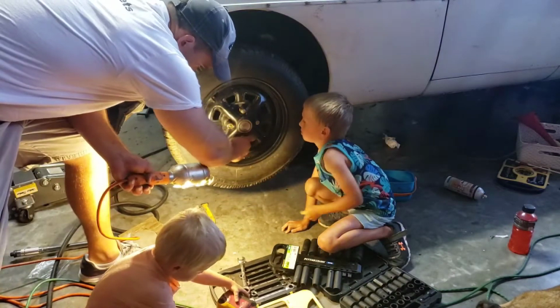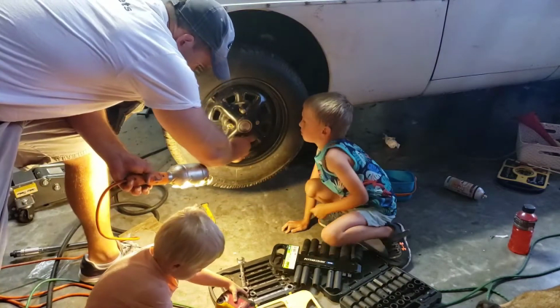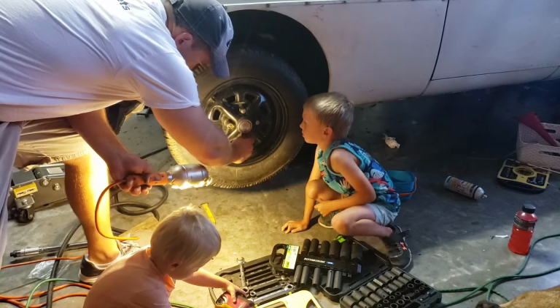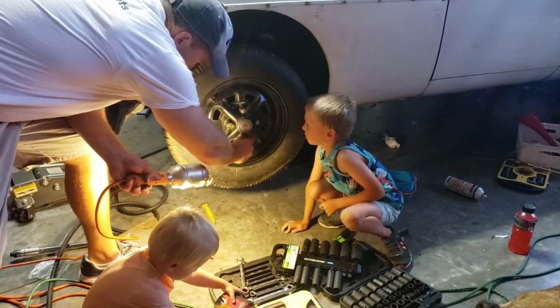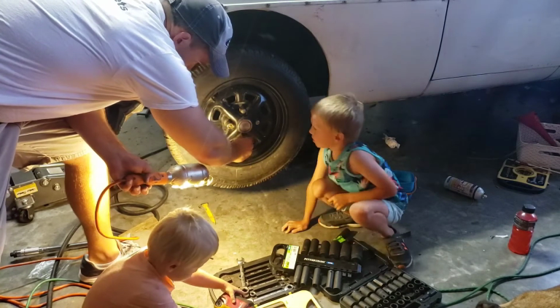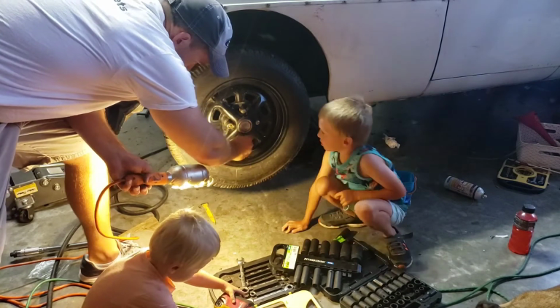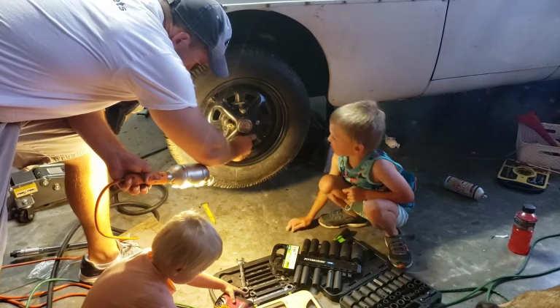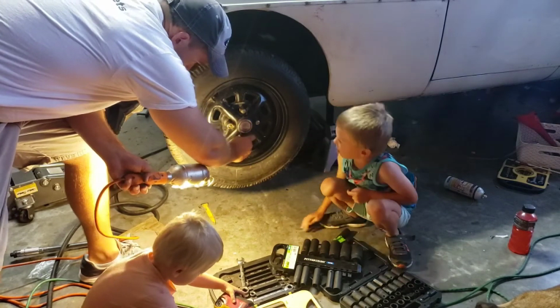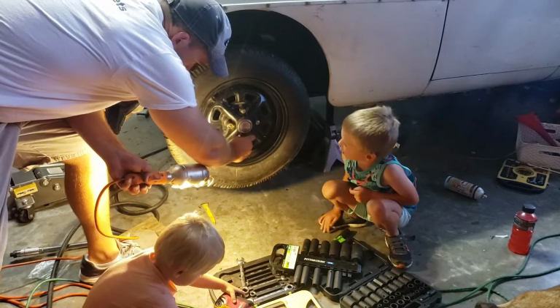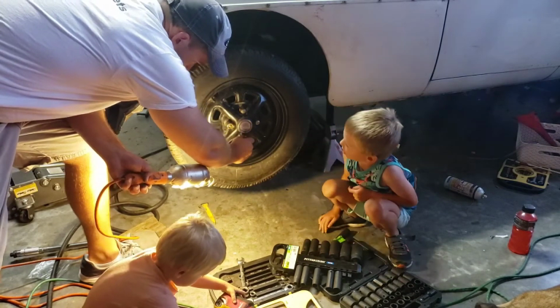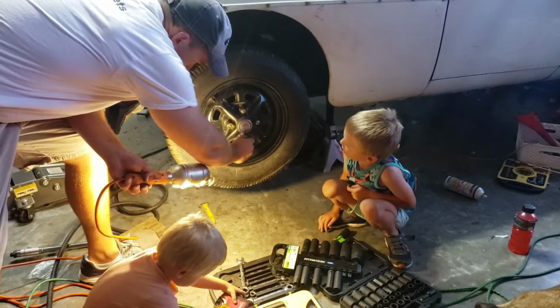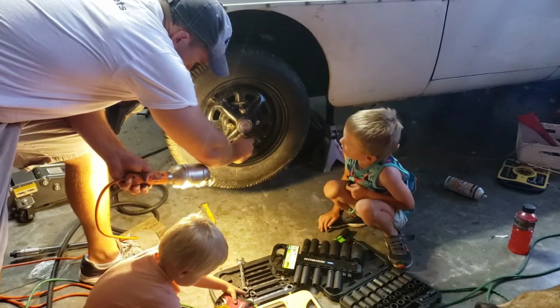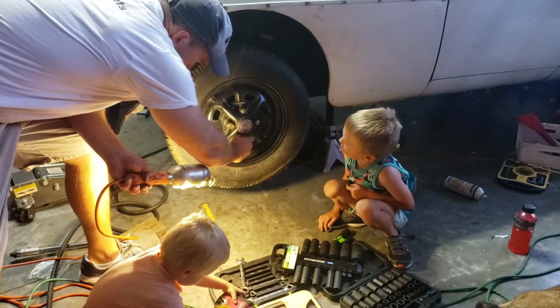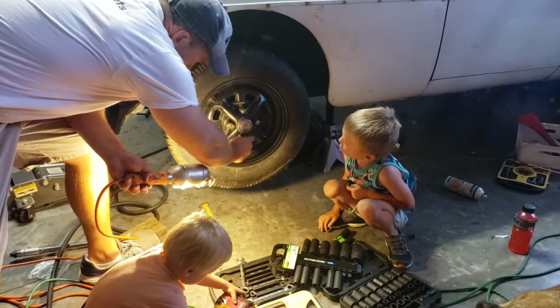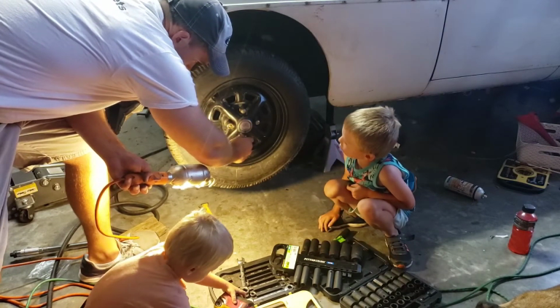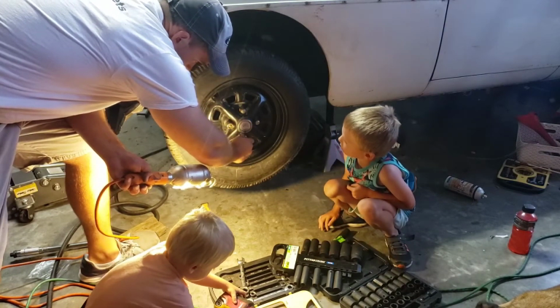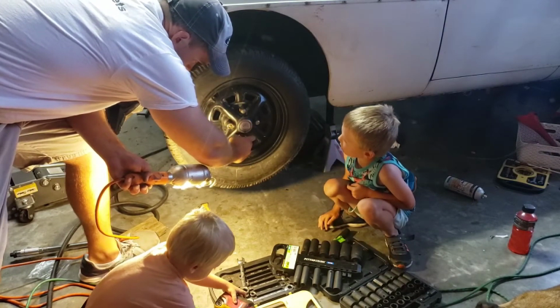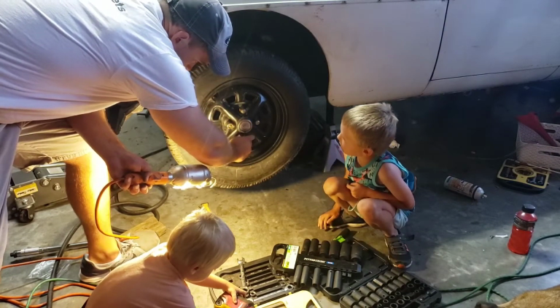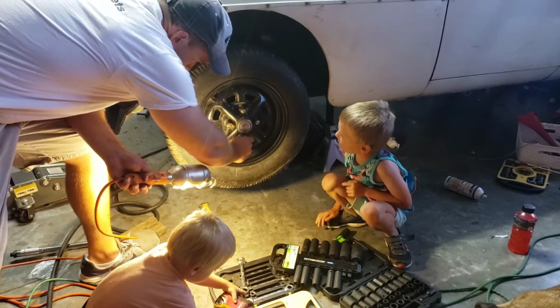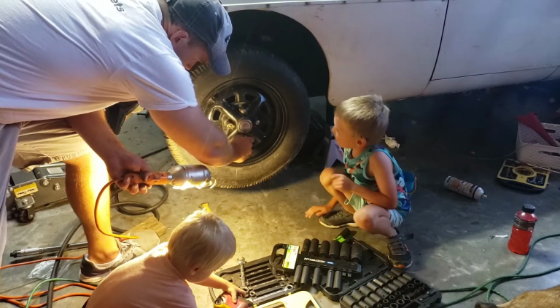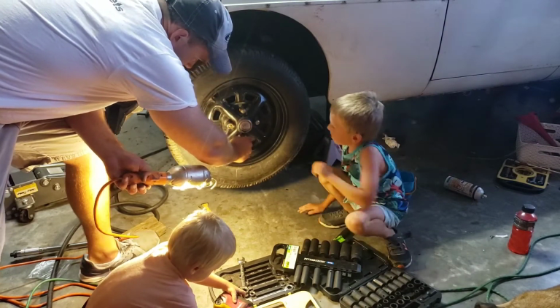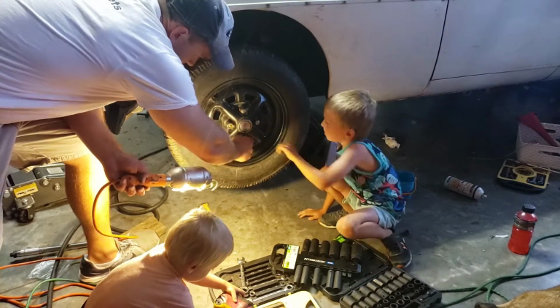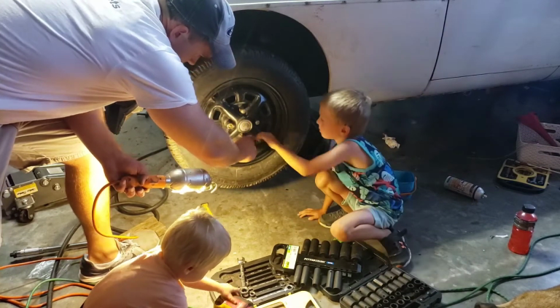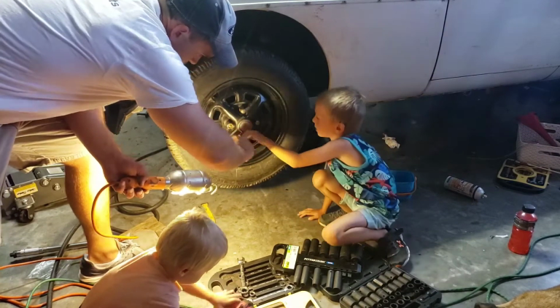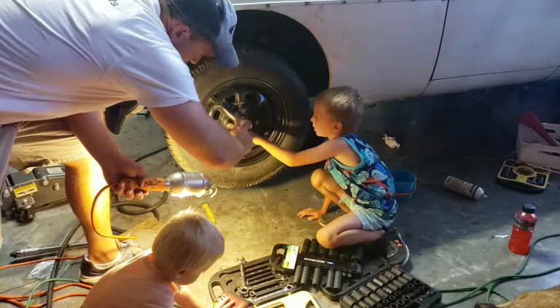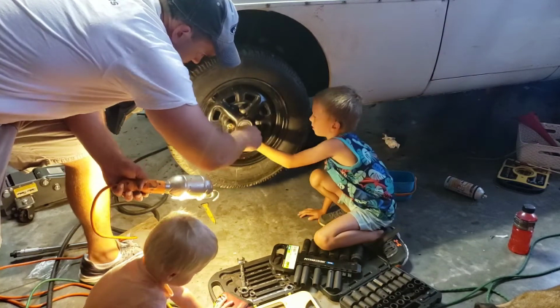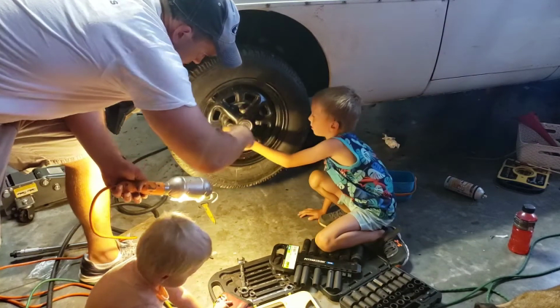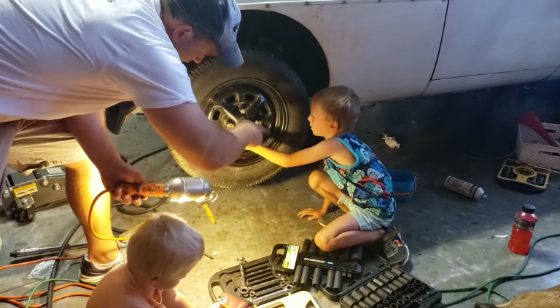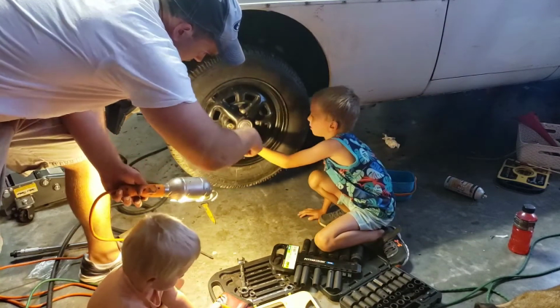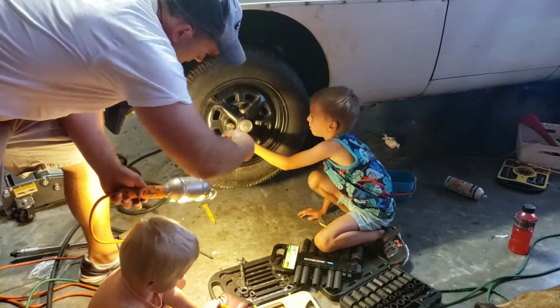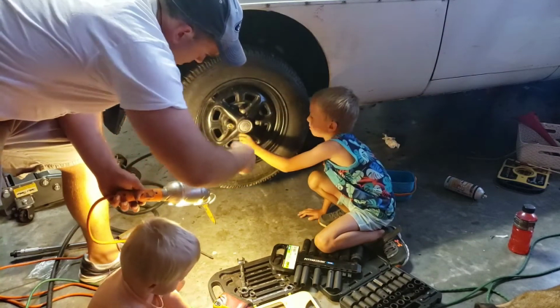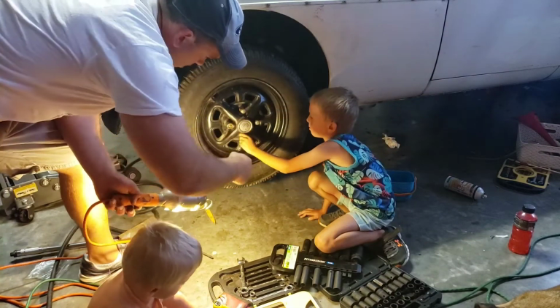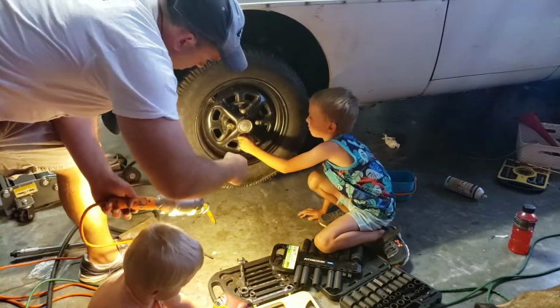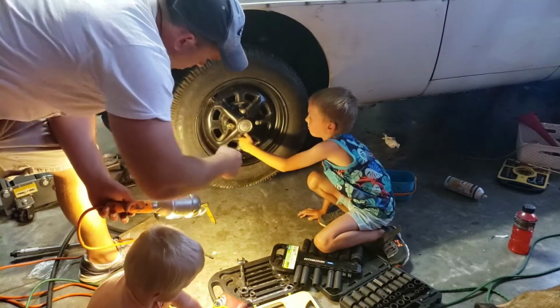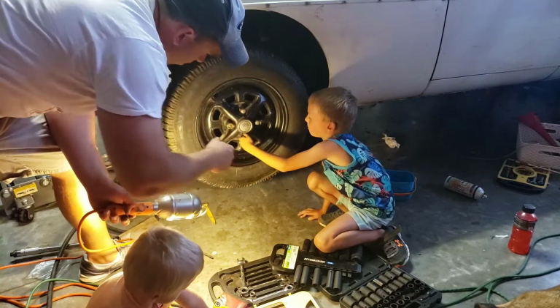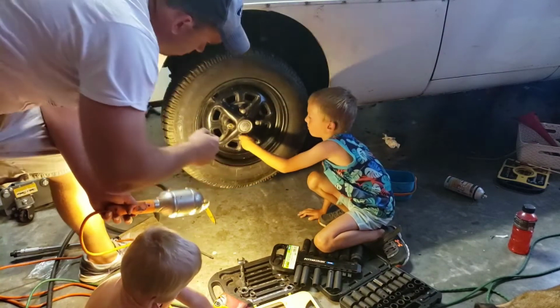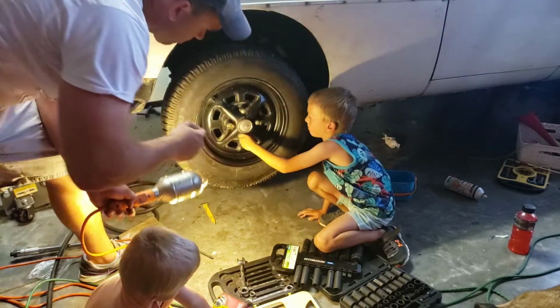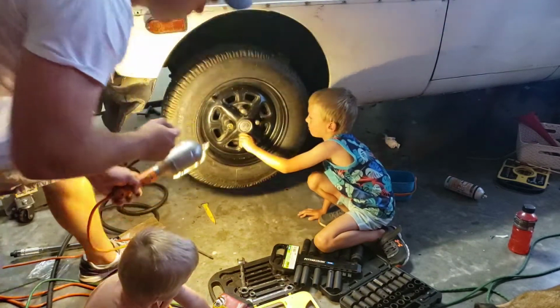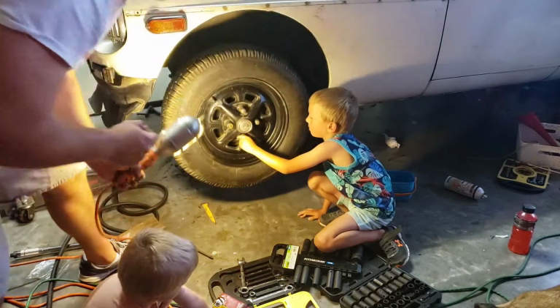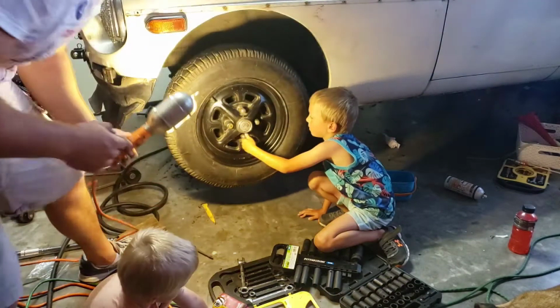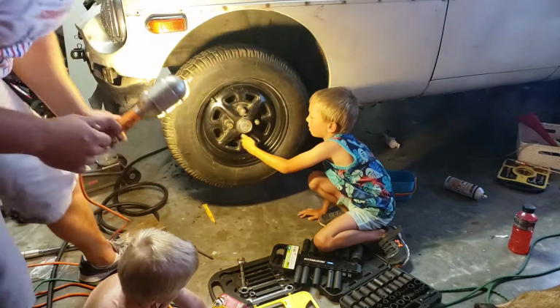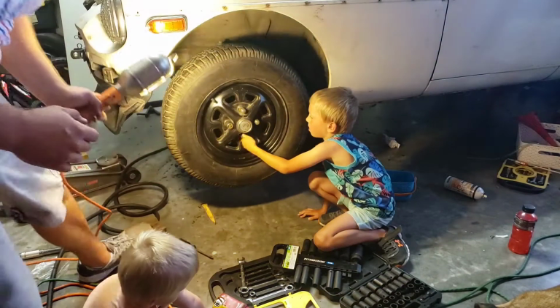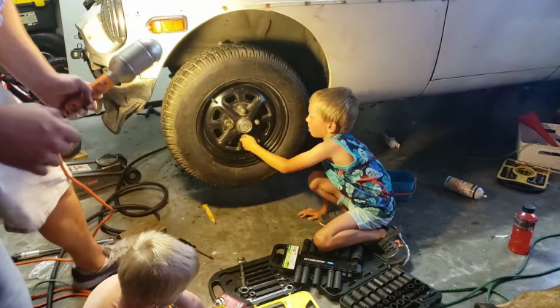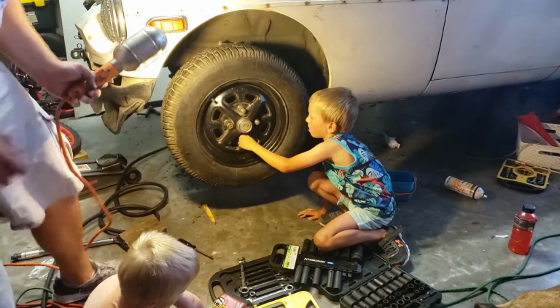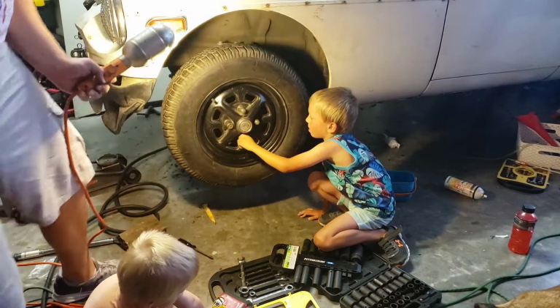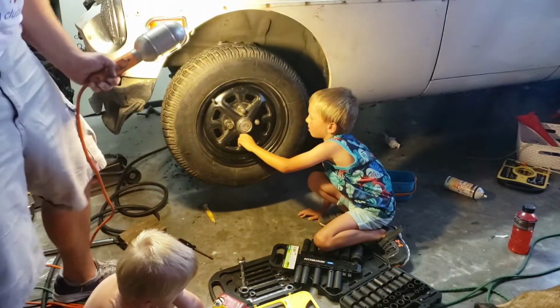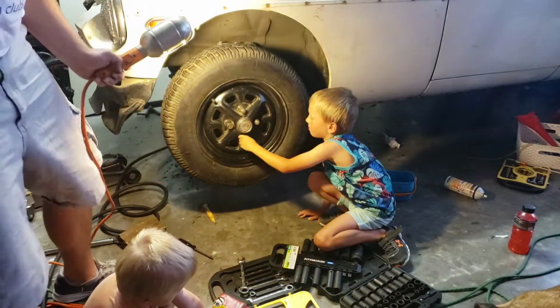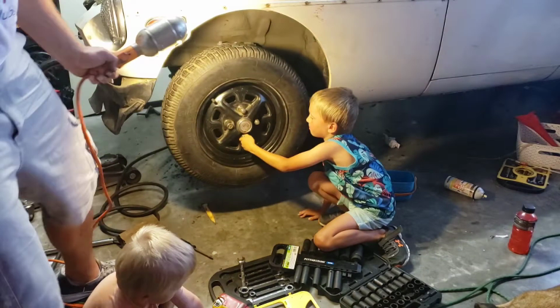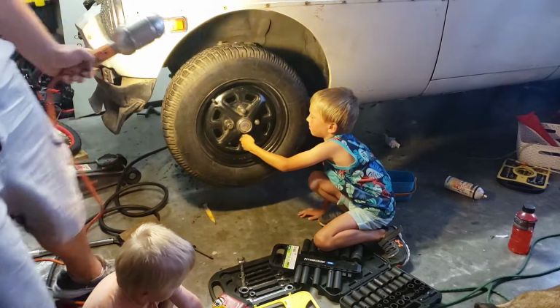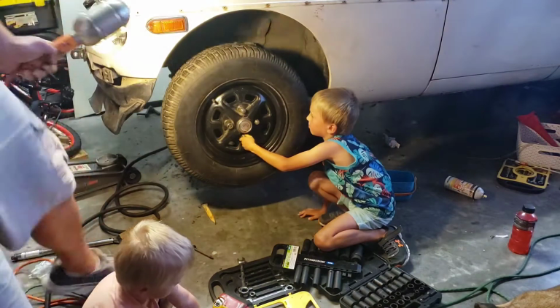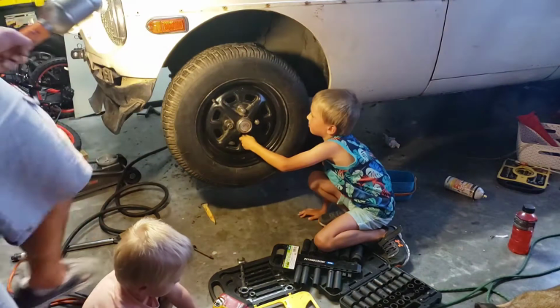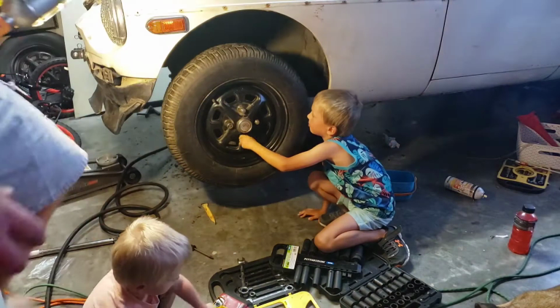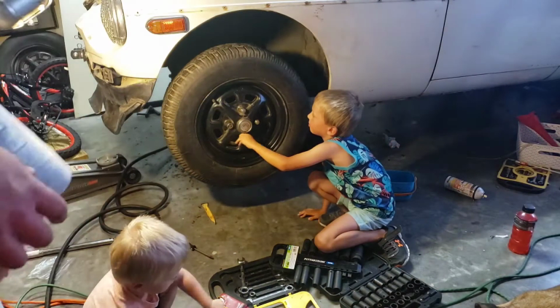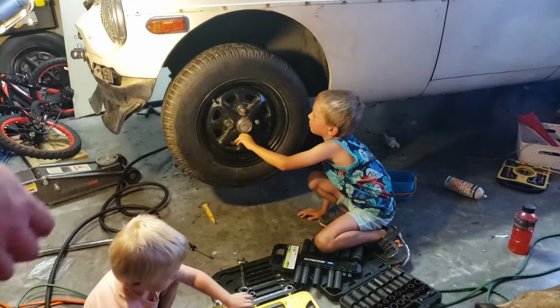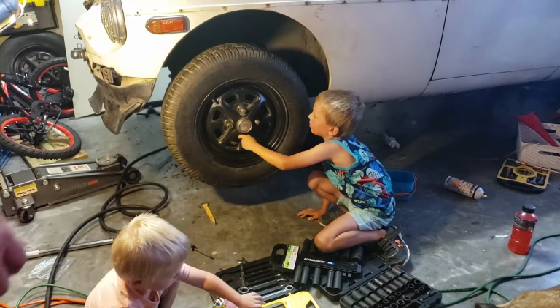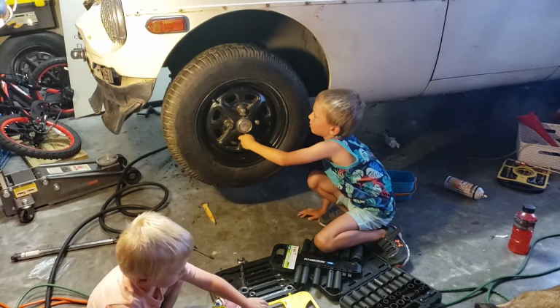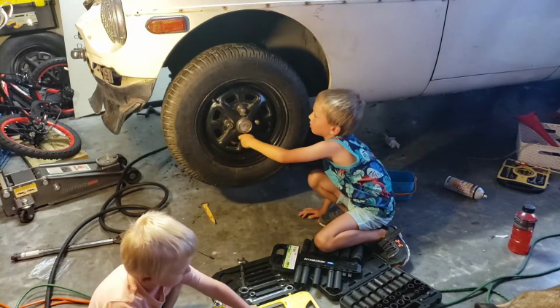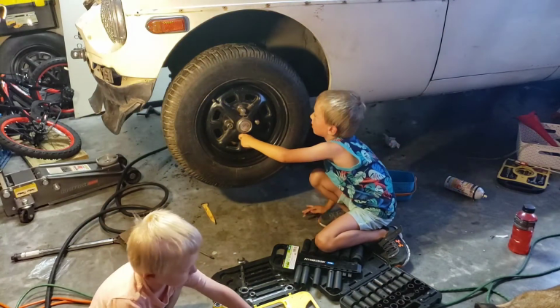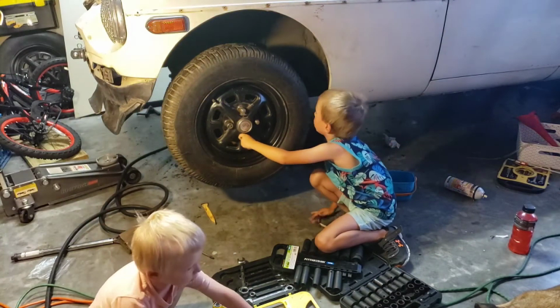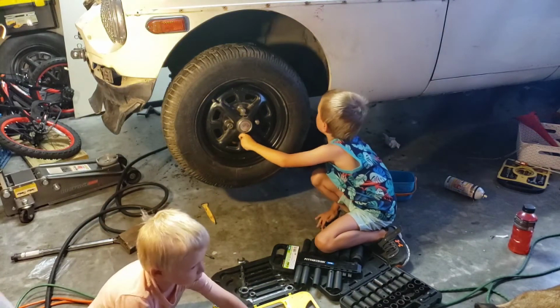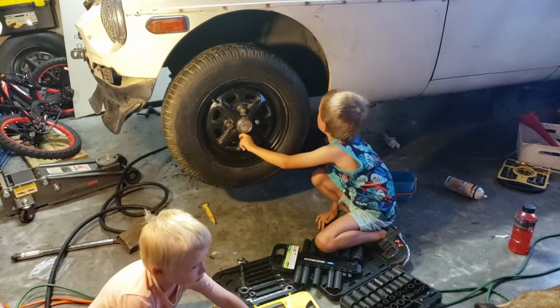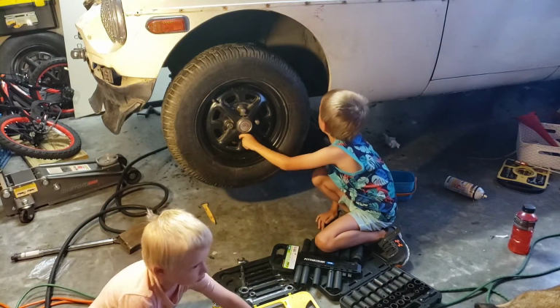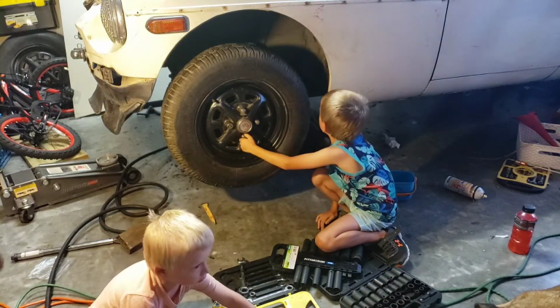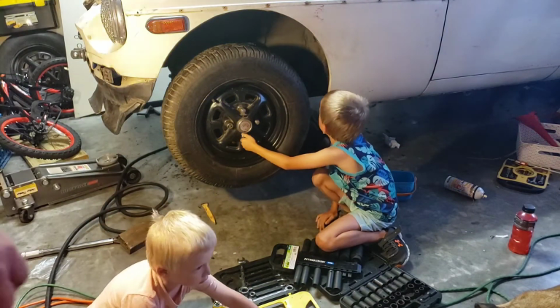There you go, now go that way, keep going — there you go, just like that.